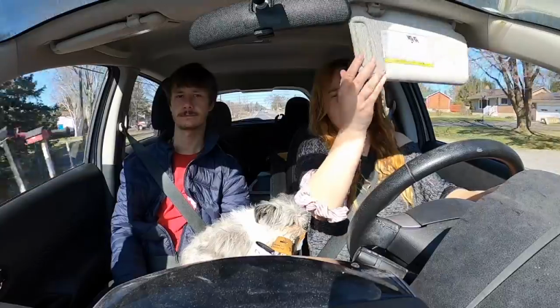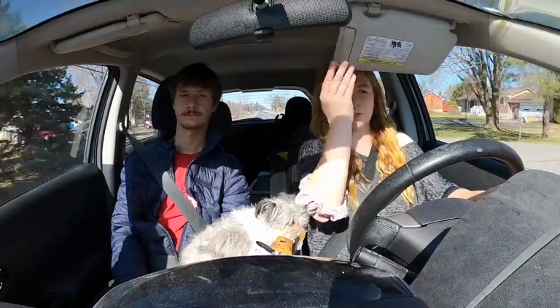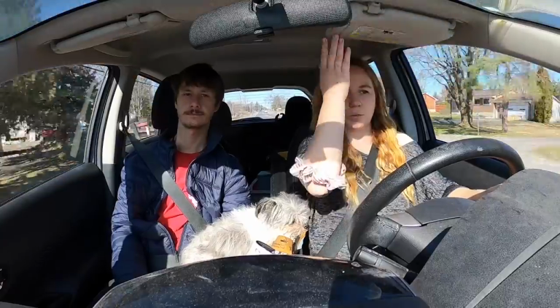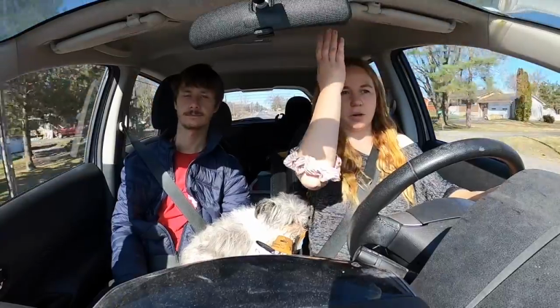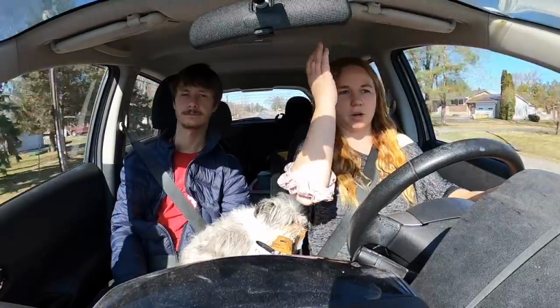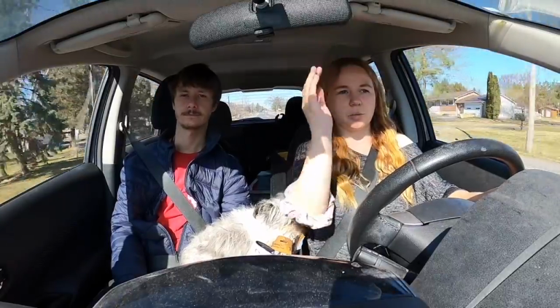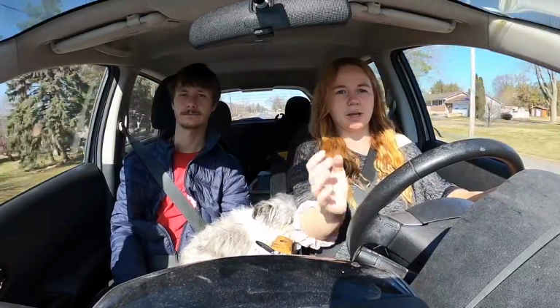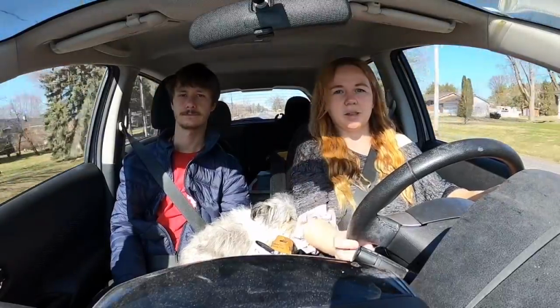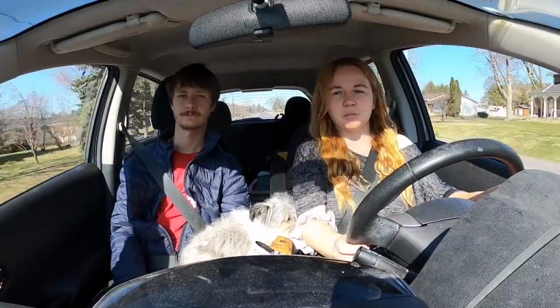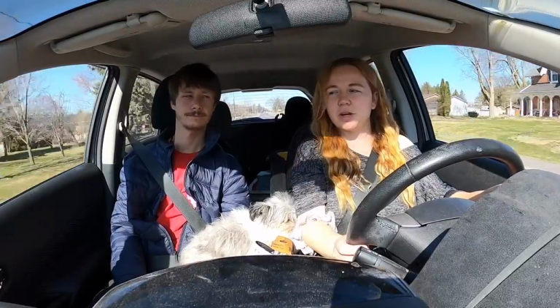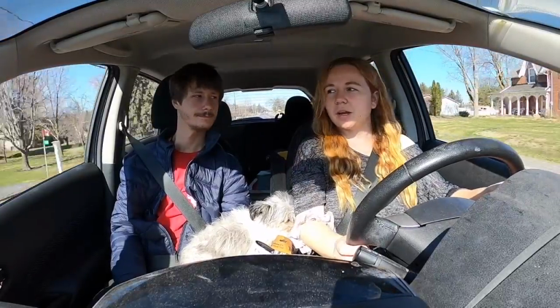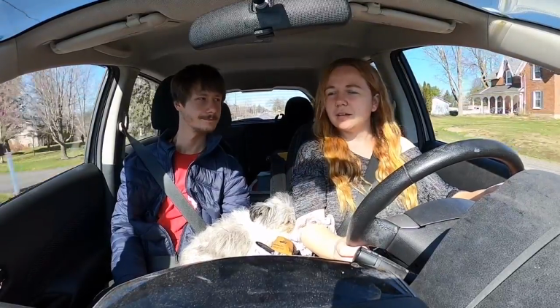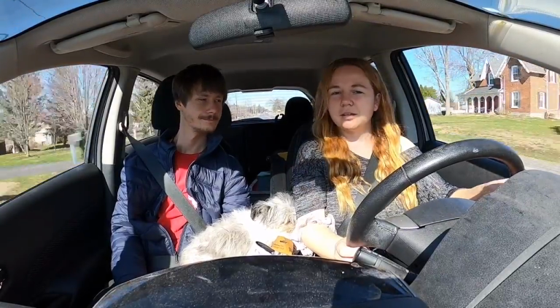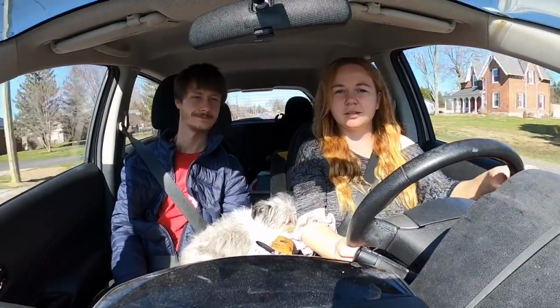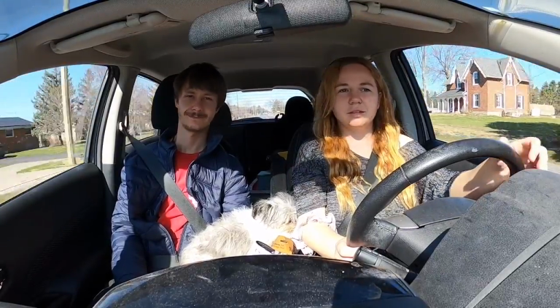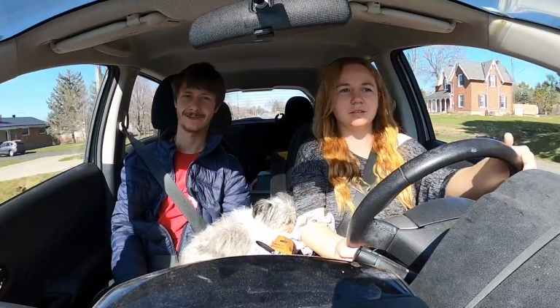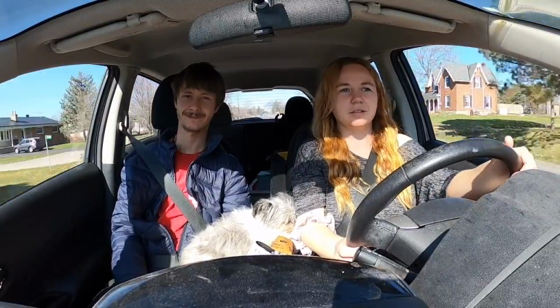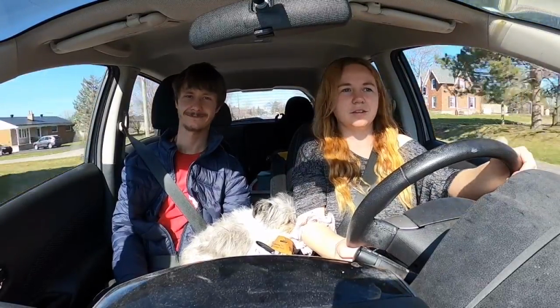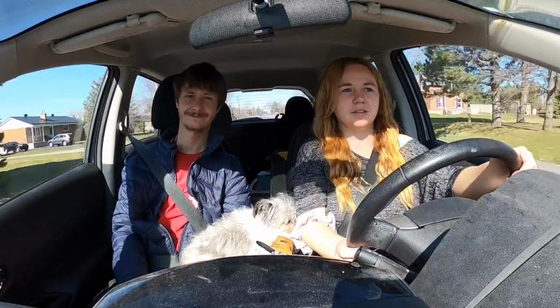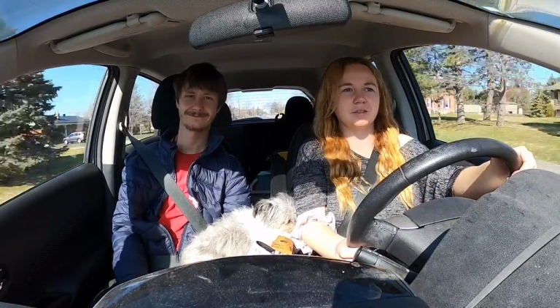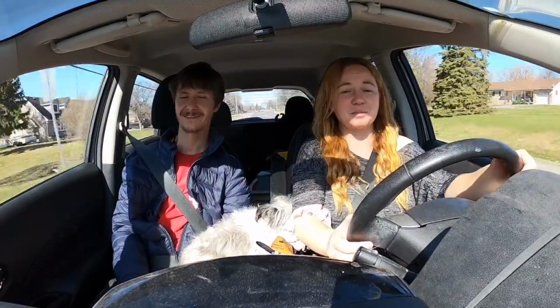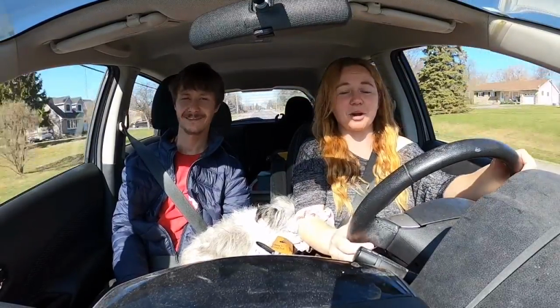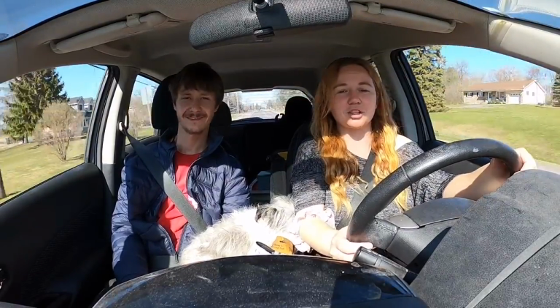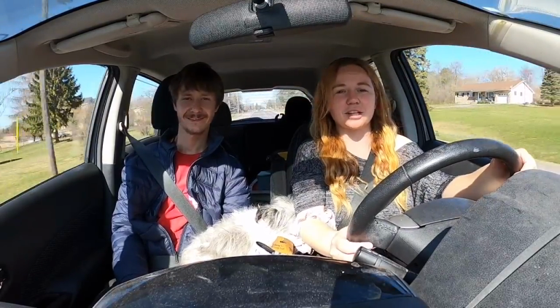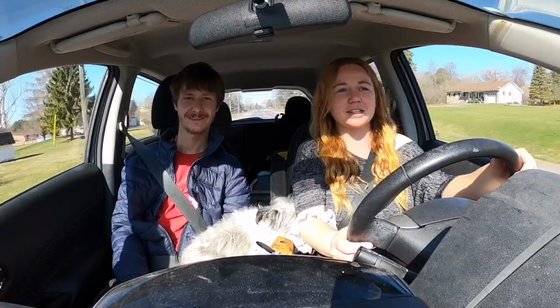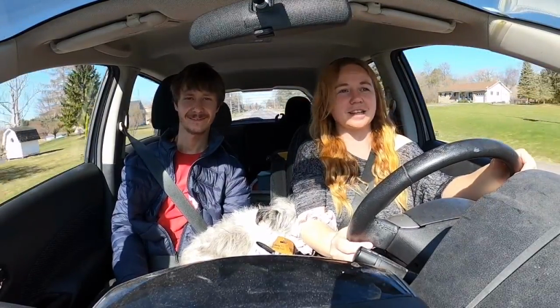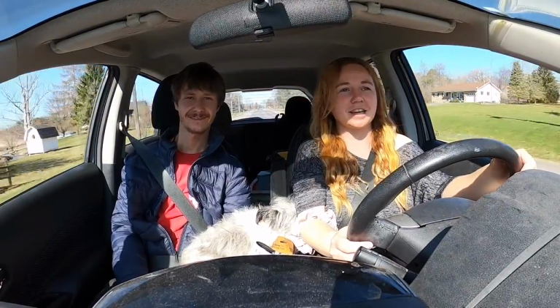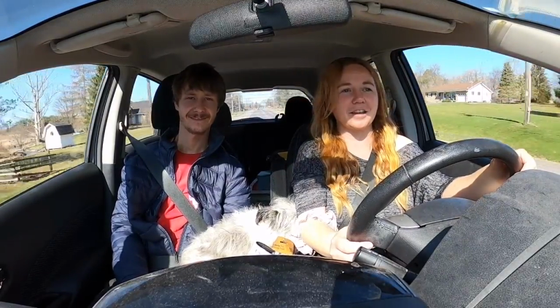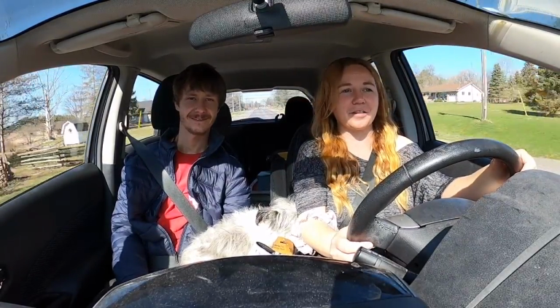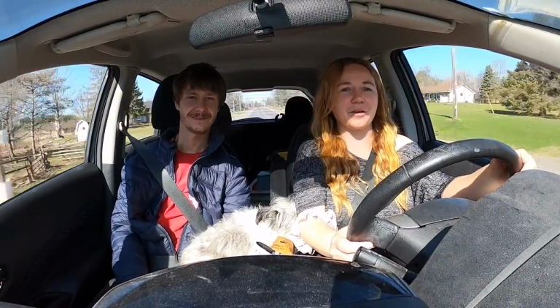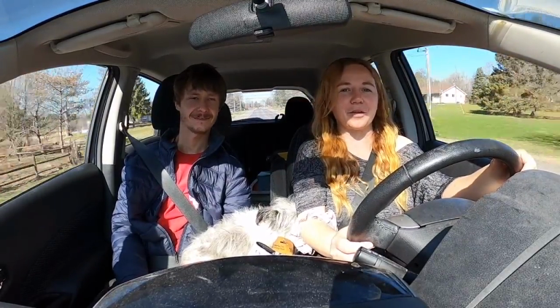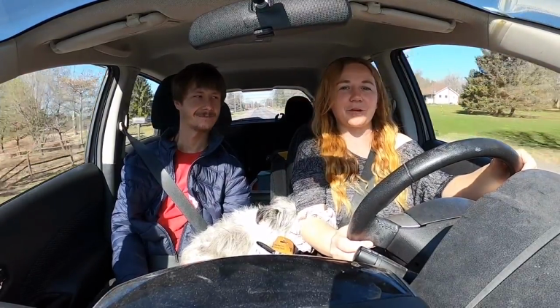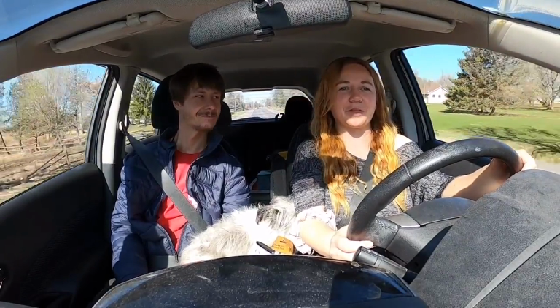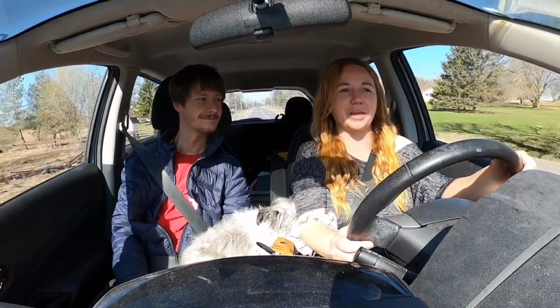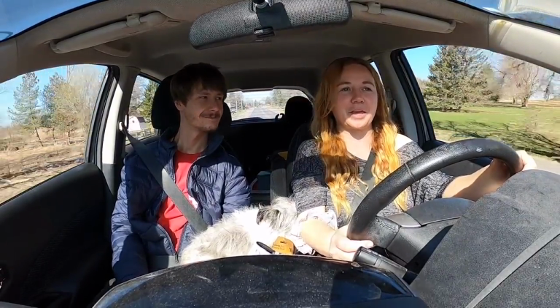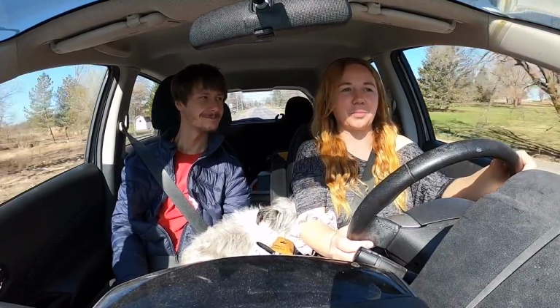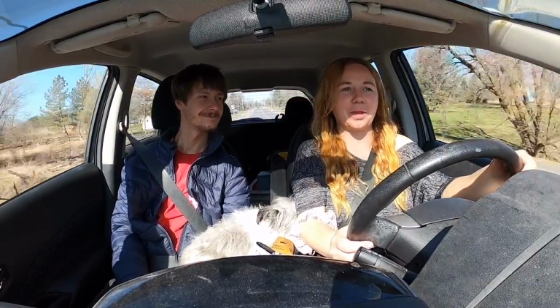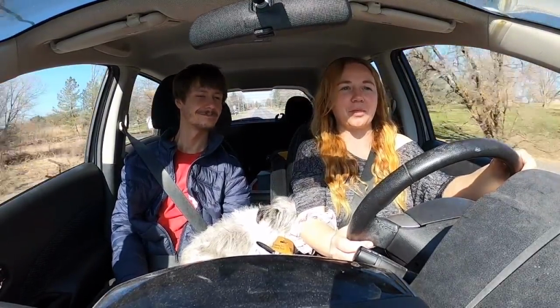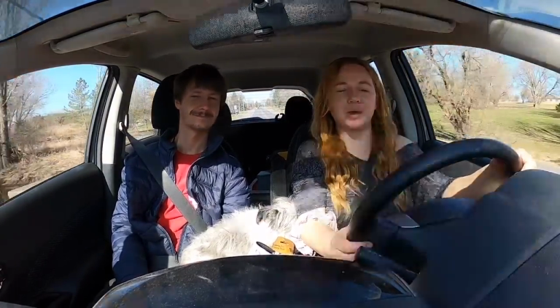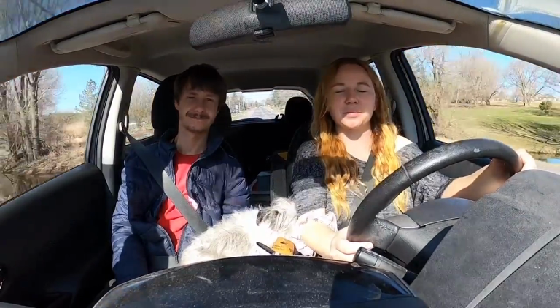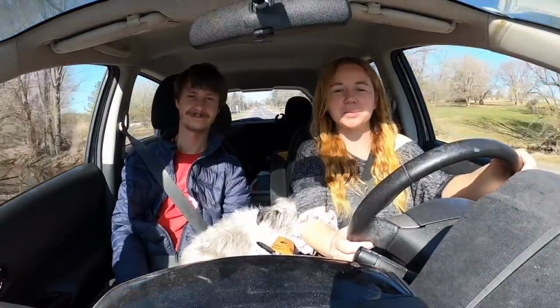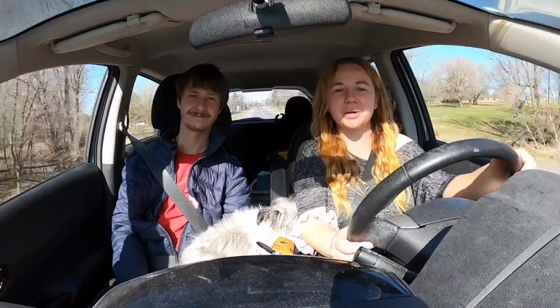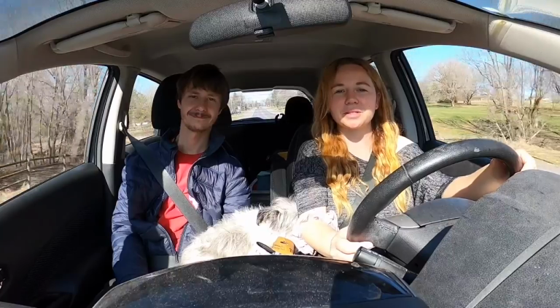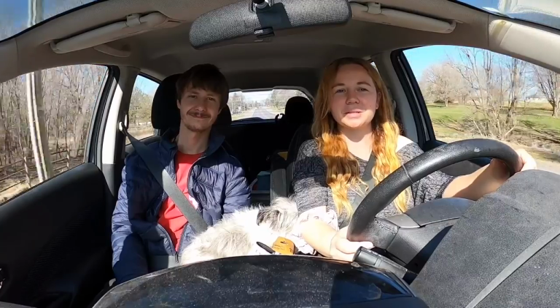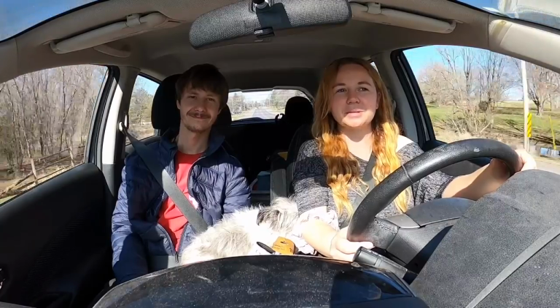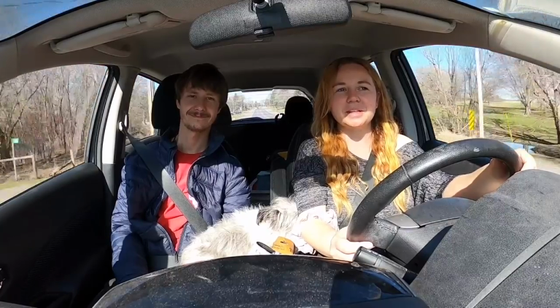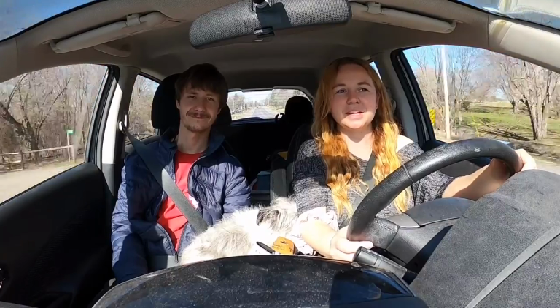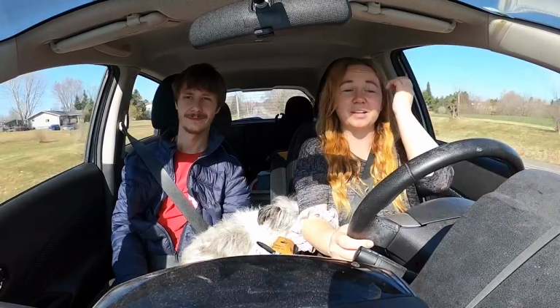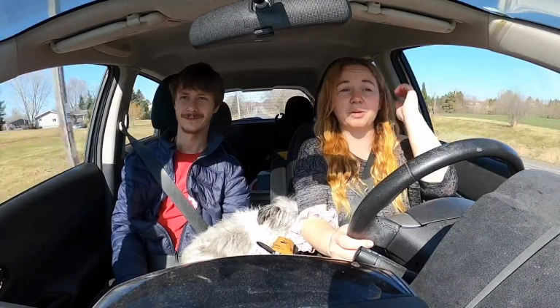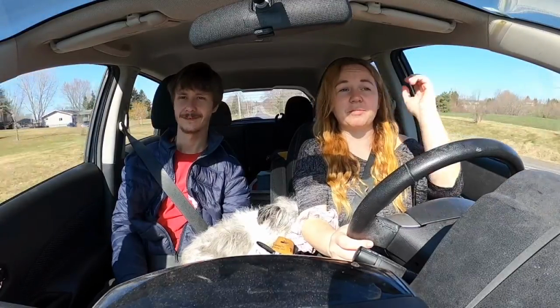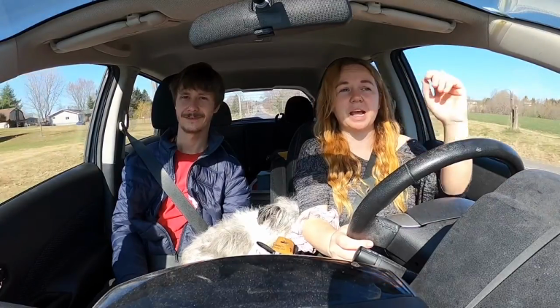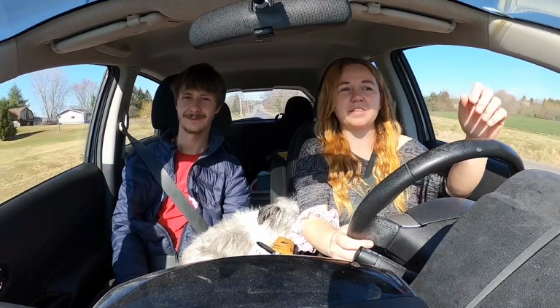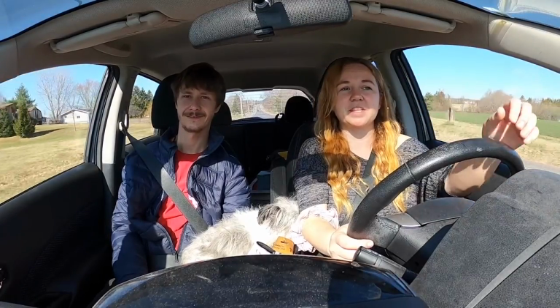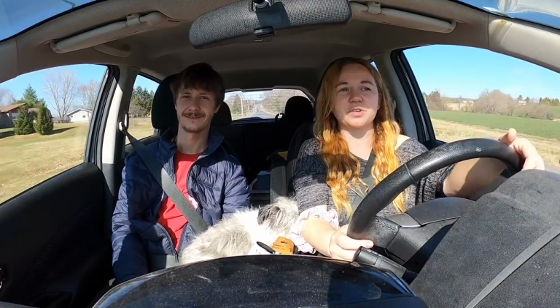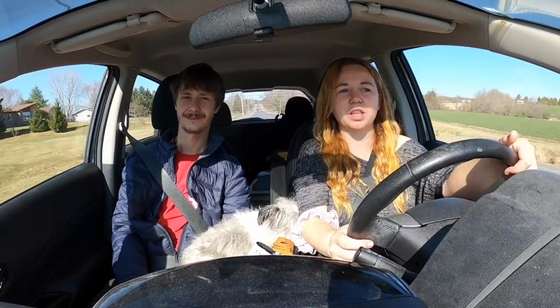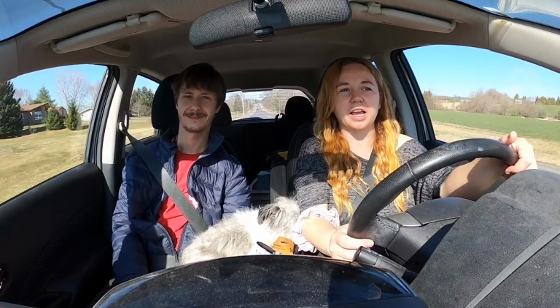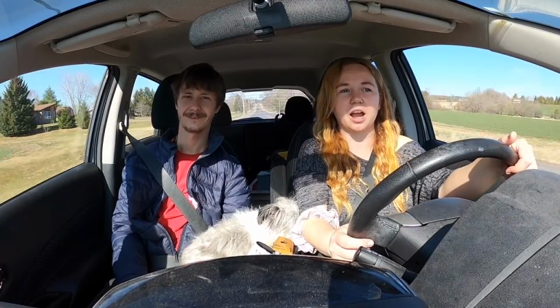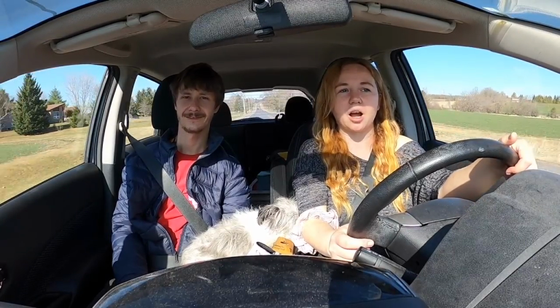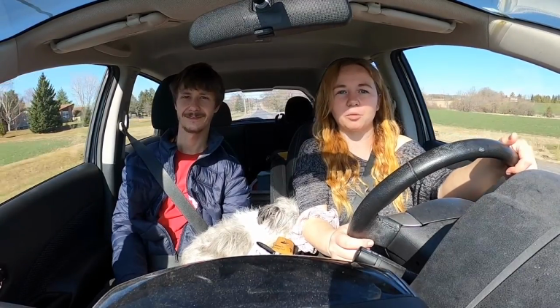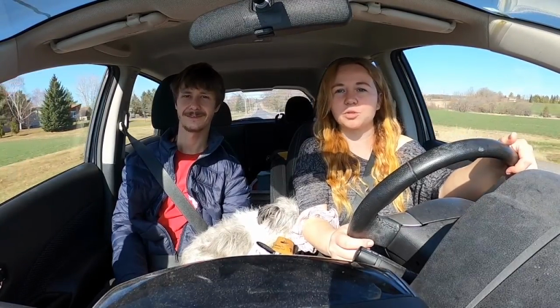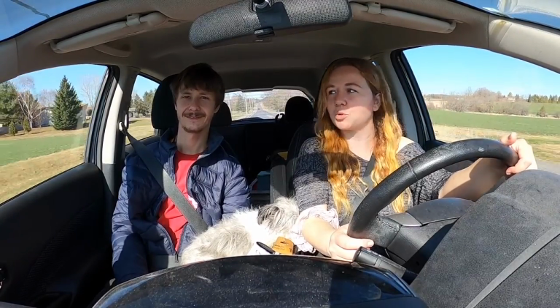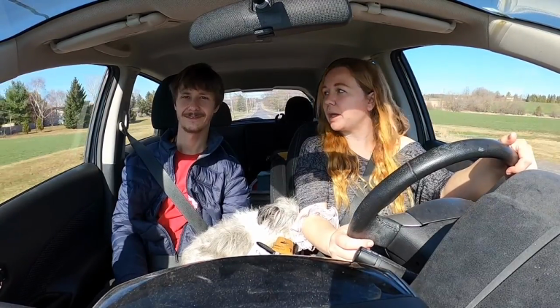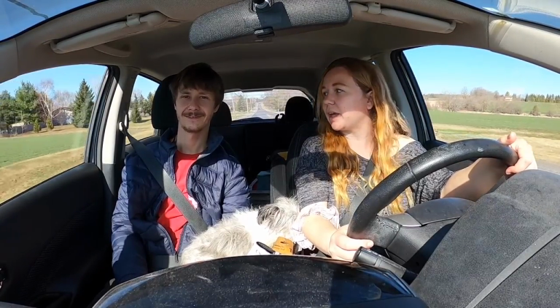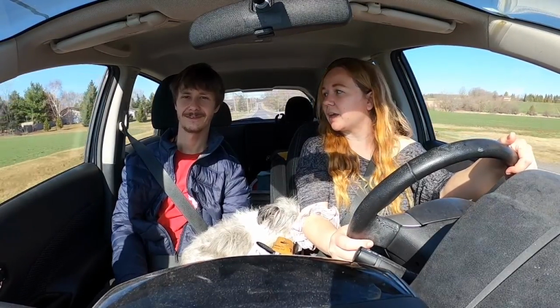We're on our way to the marina. This project is taking a lot longer than we thought it was going to. We've been at this for like almost a week.